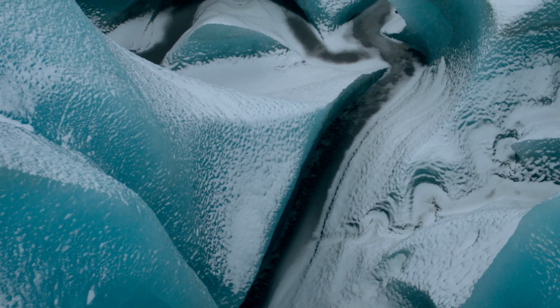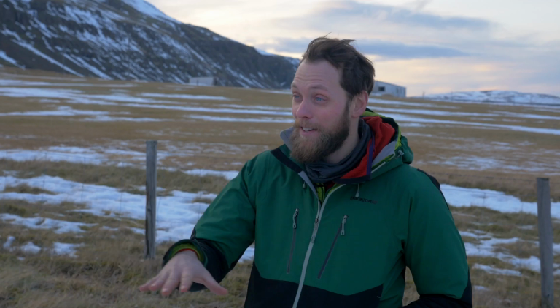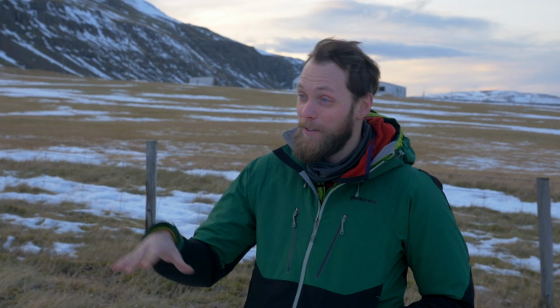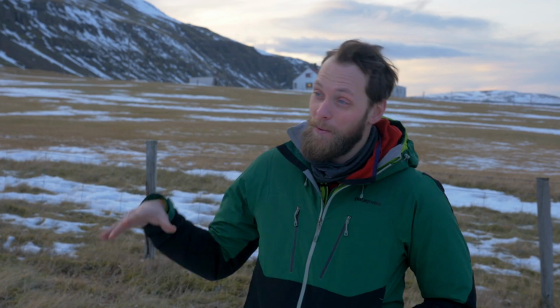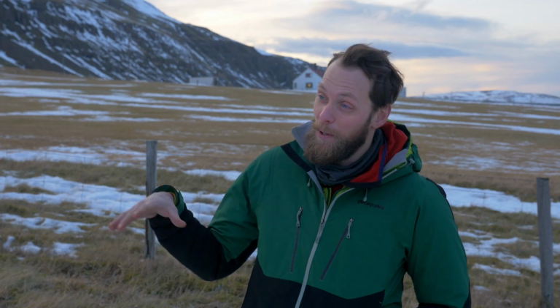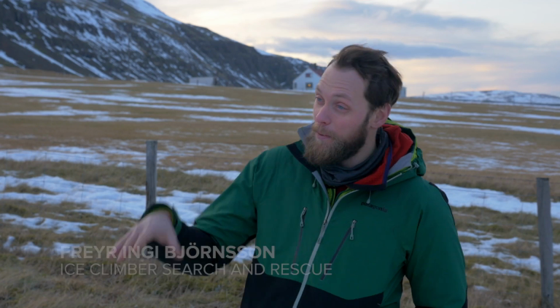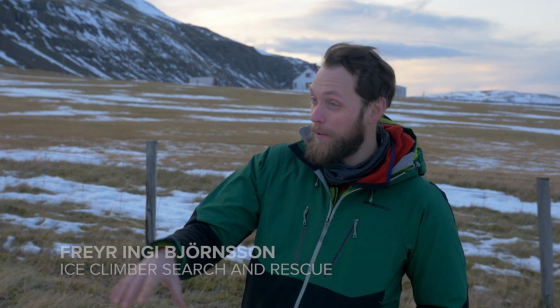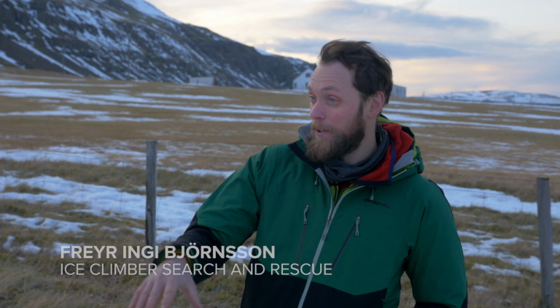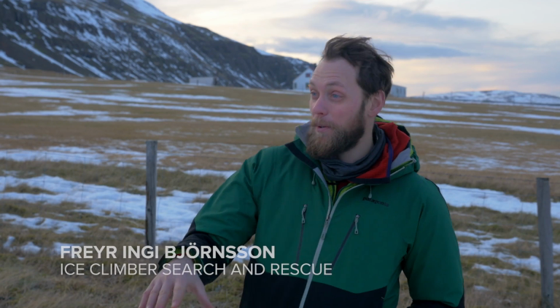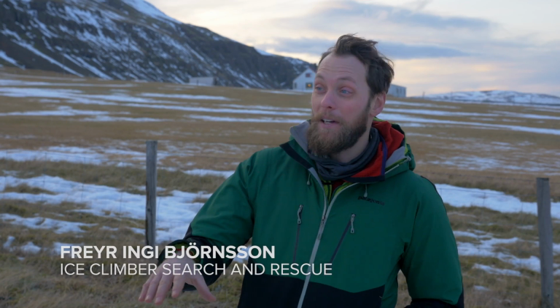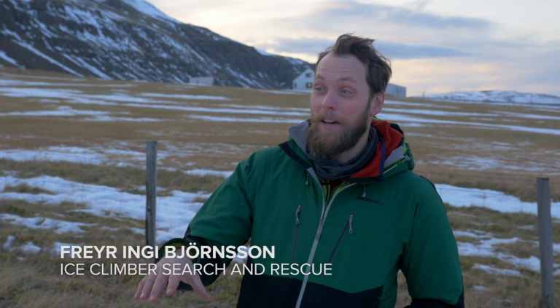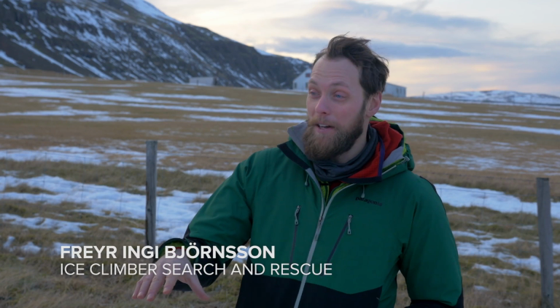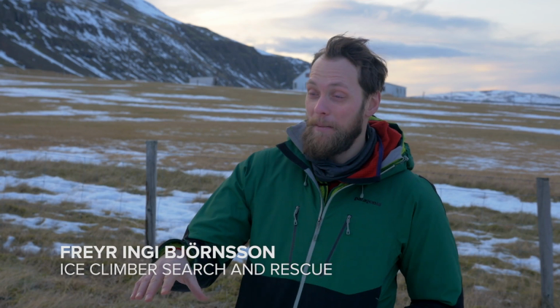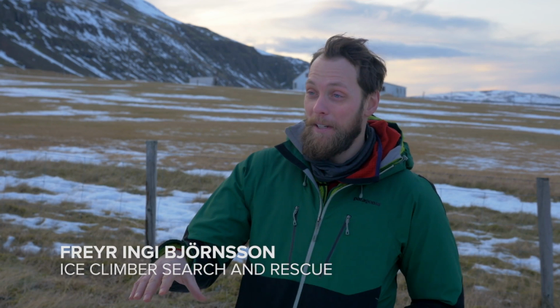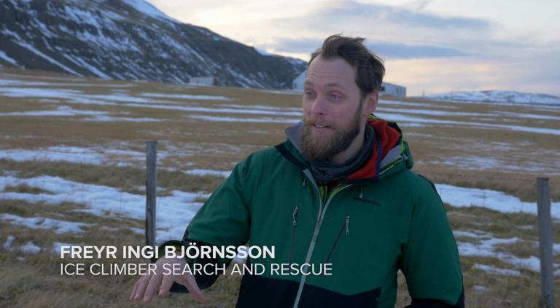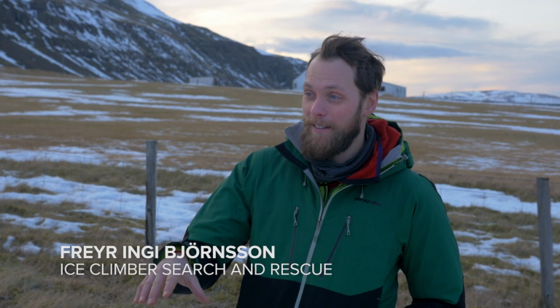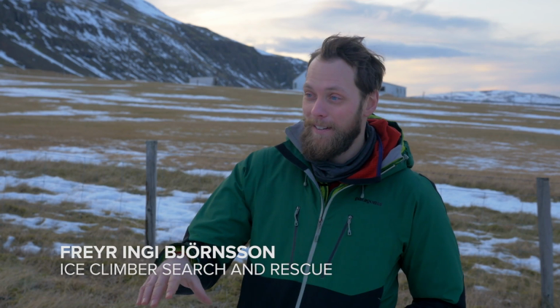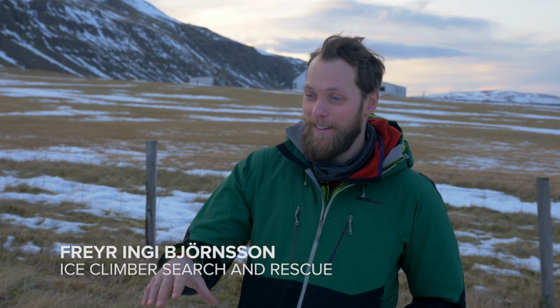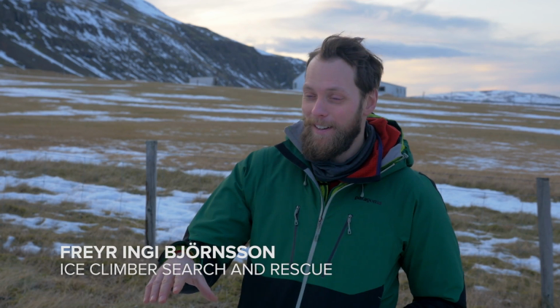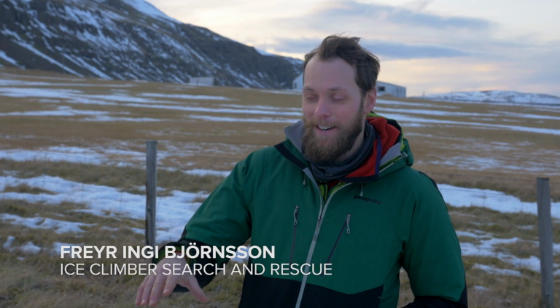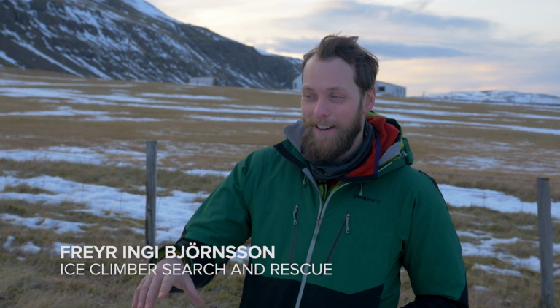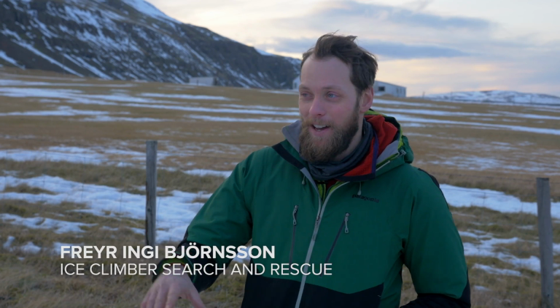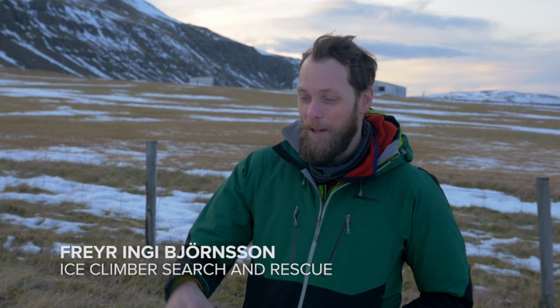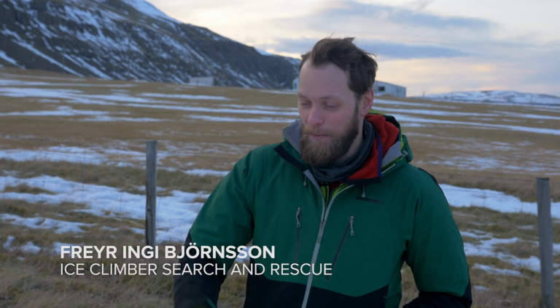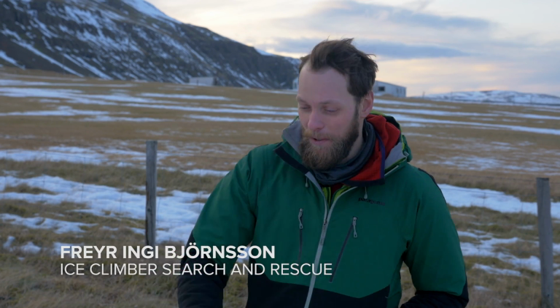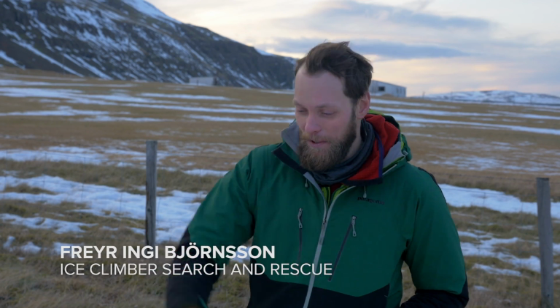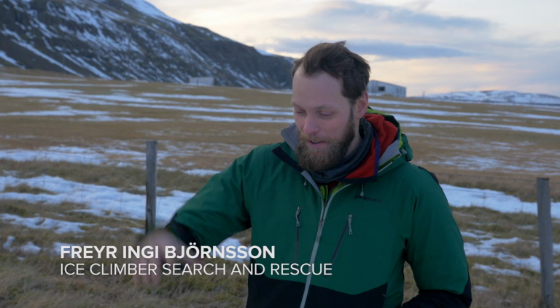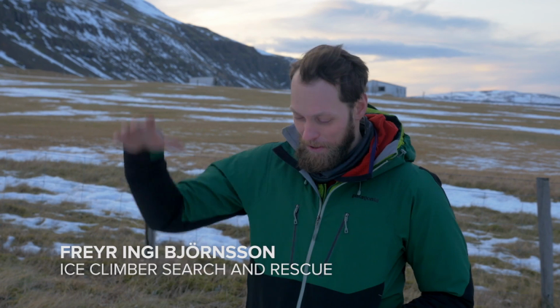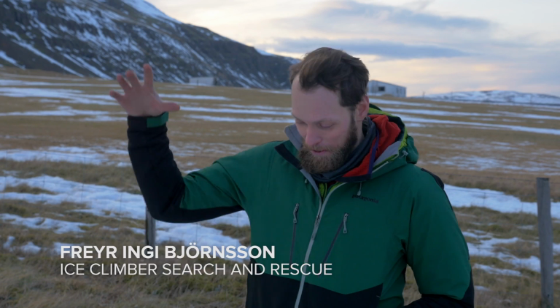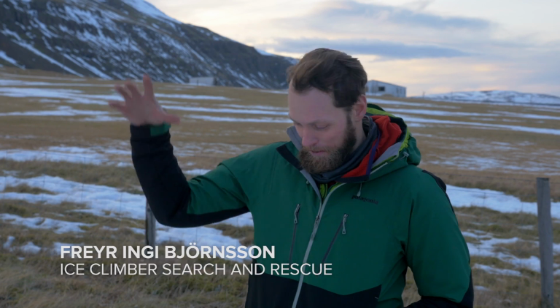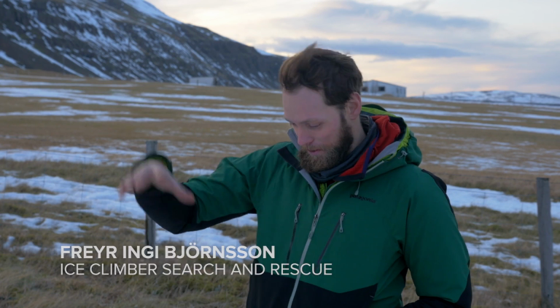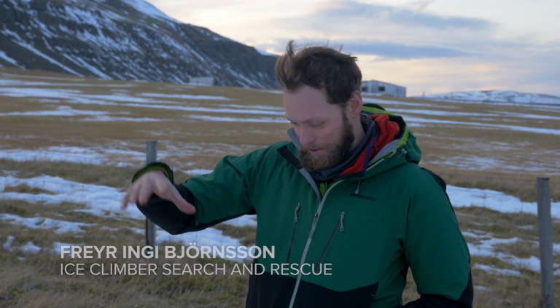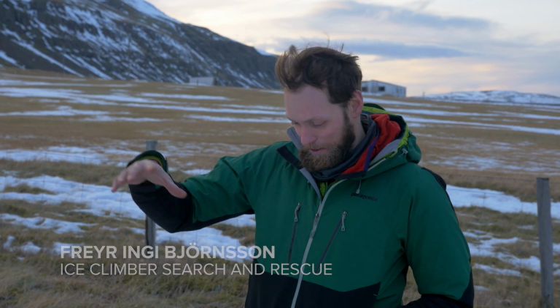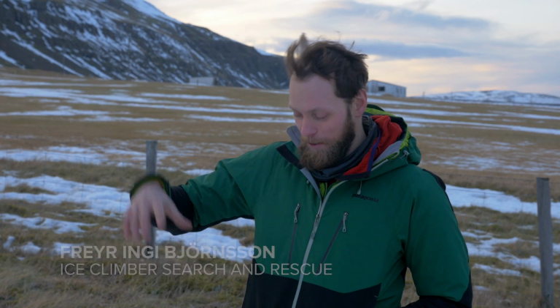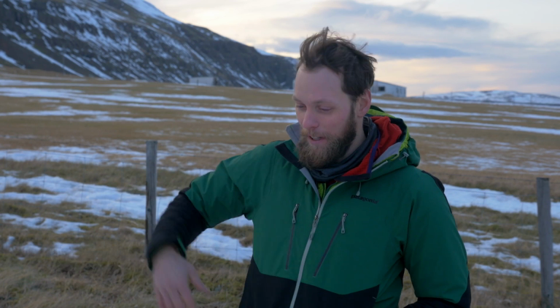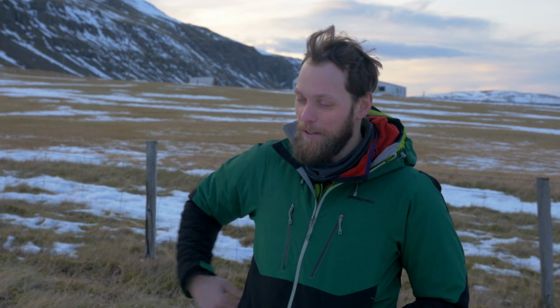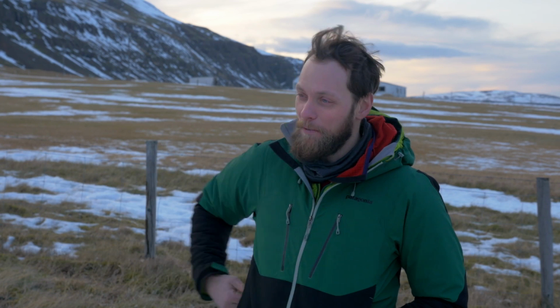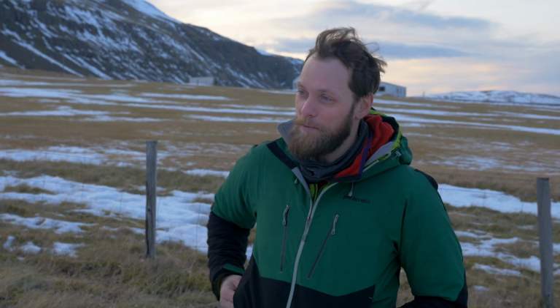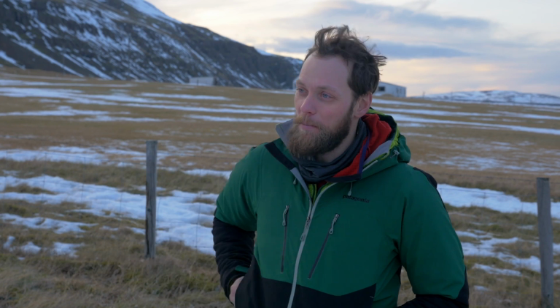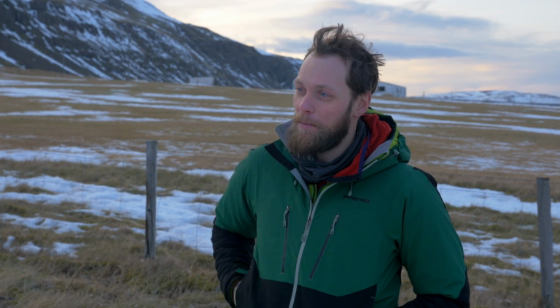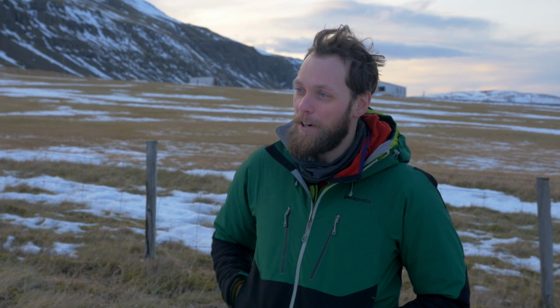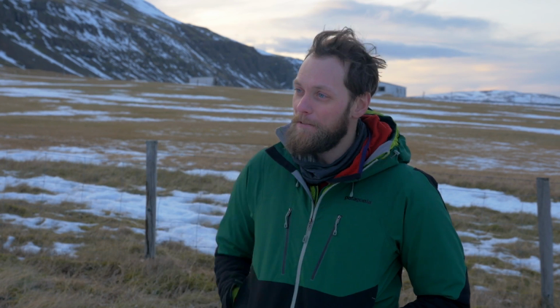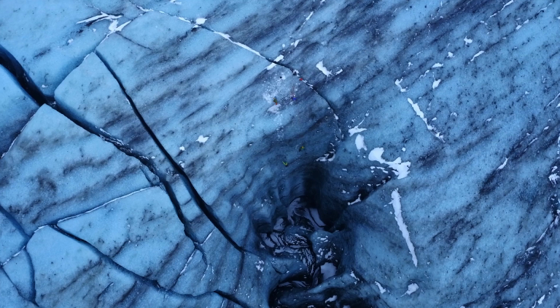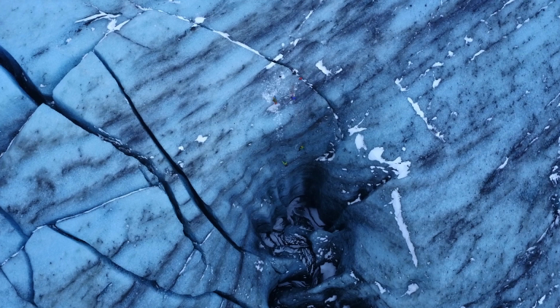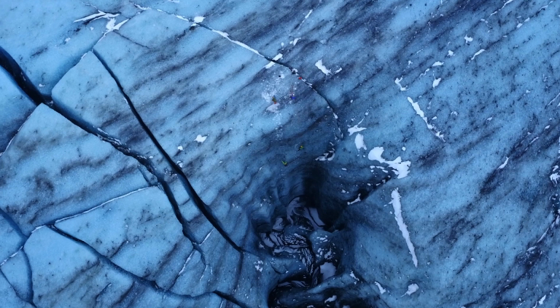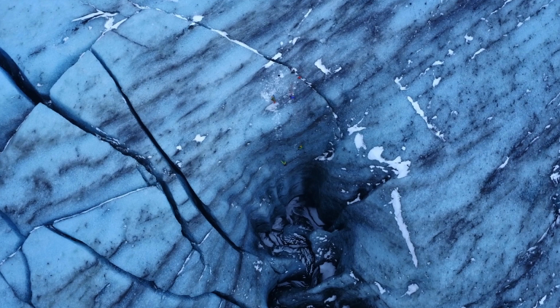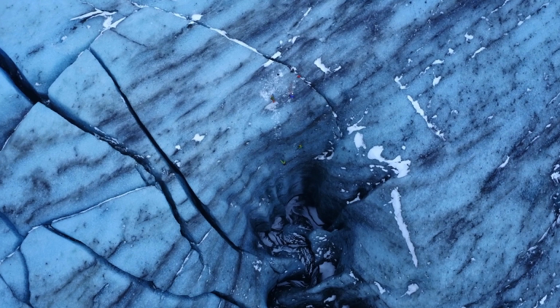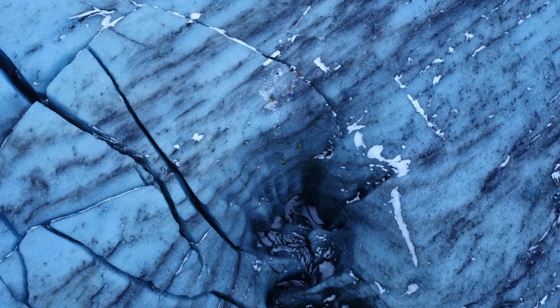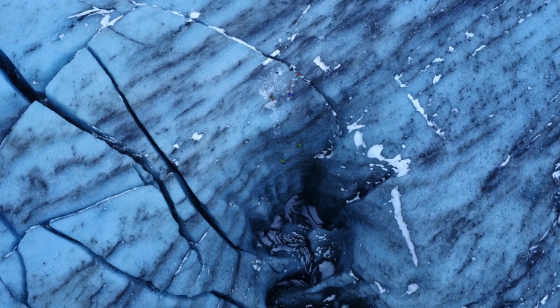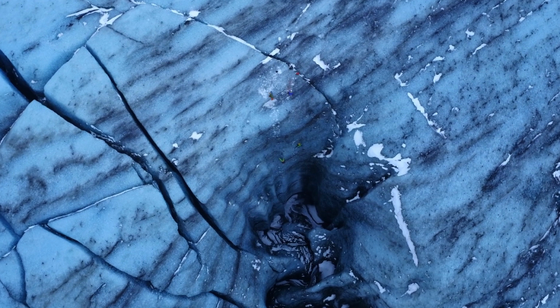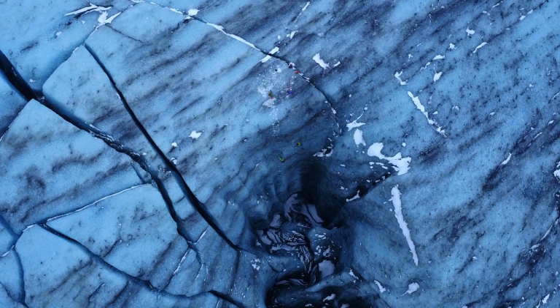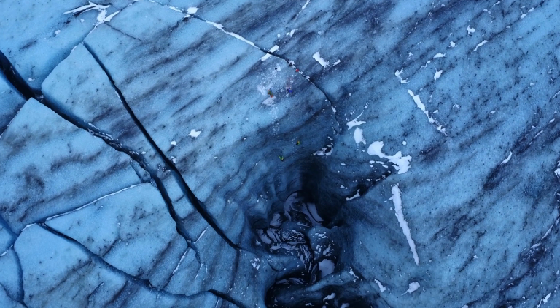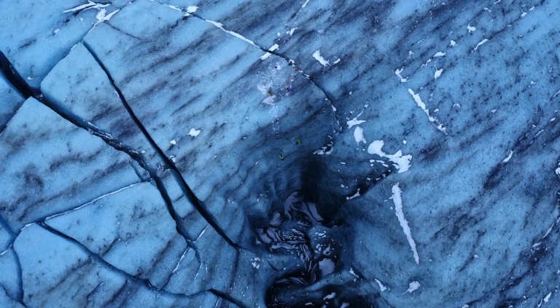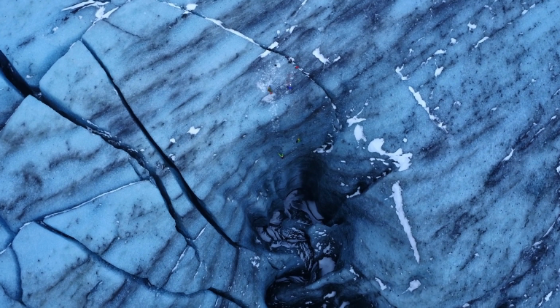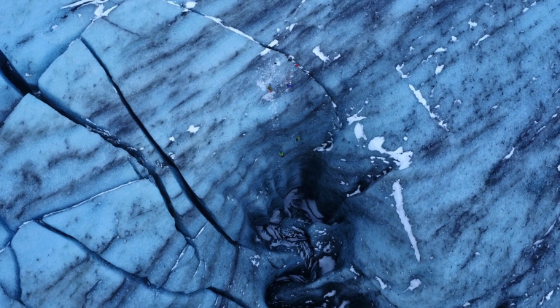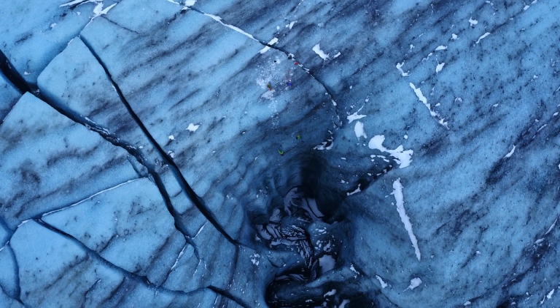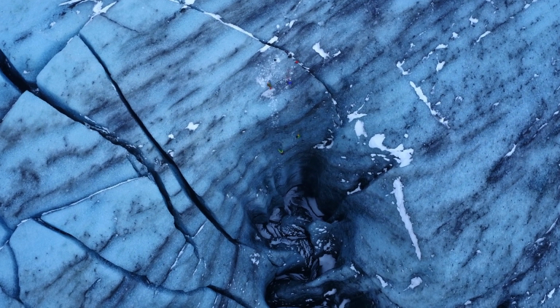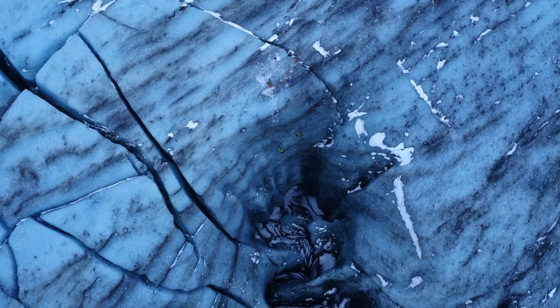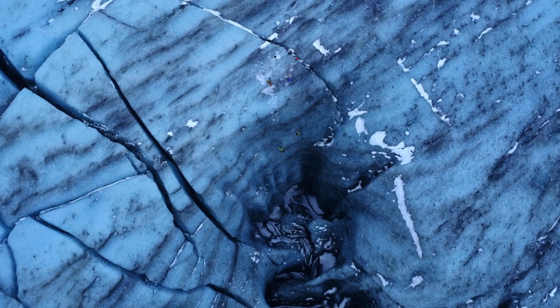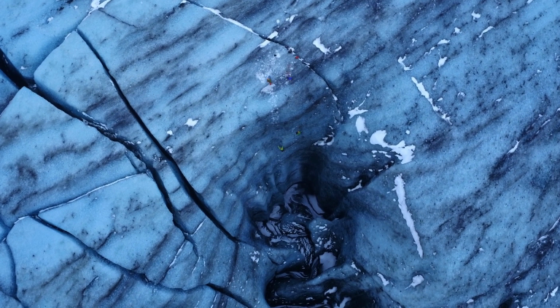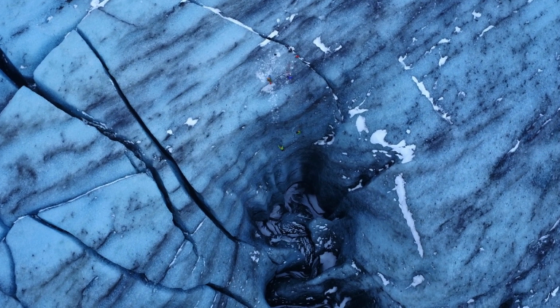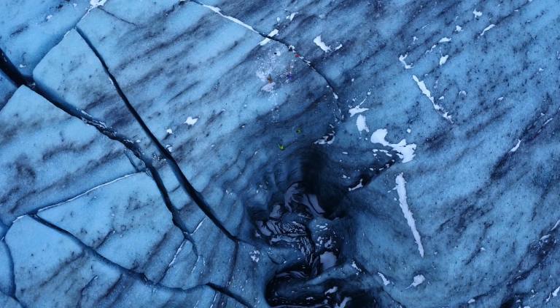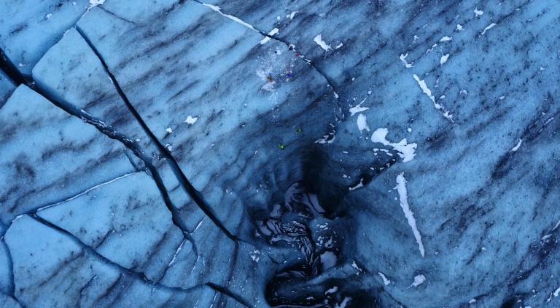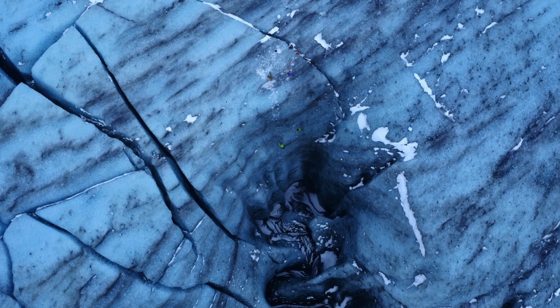When we were doing the climbing and we looked at it from above, it was absolutely mind-blowing.